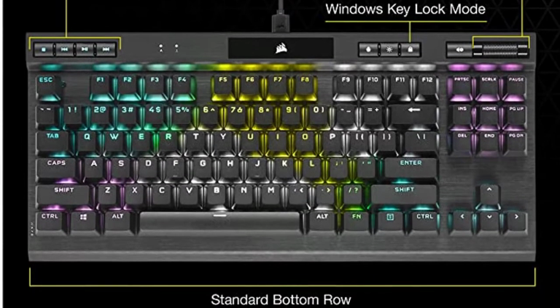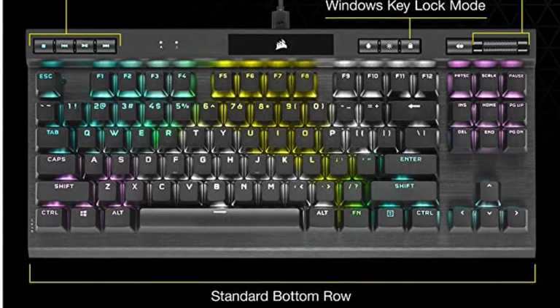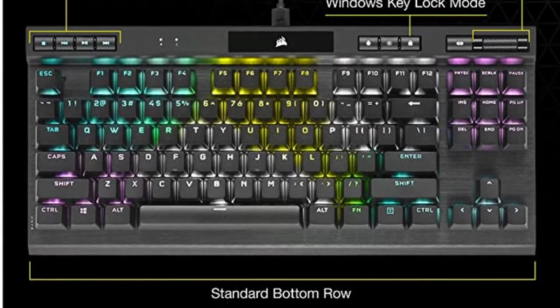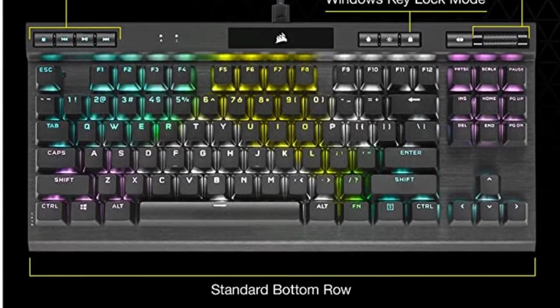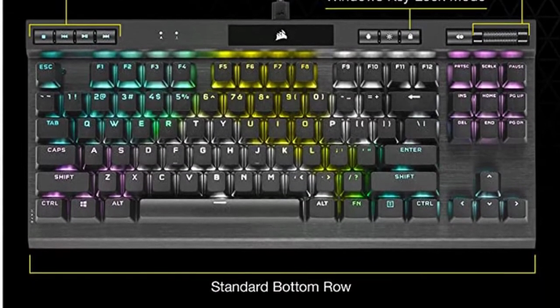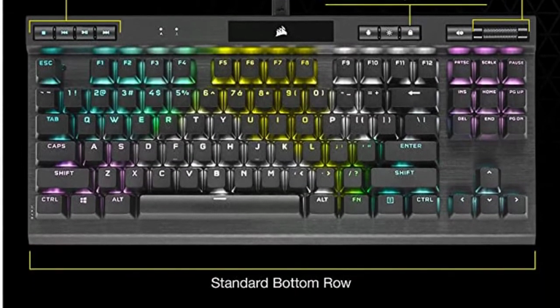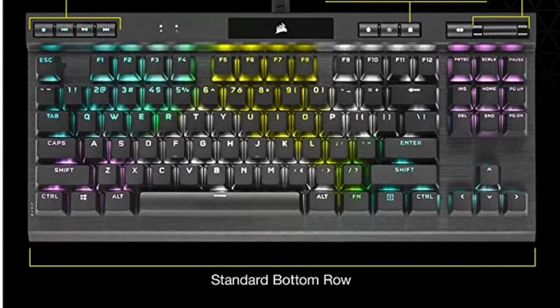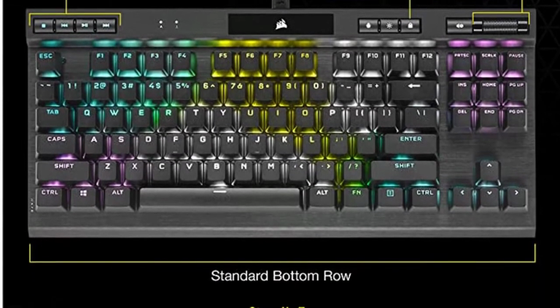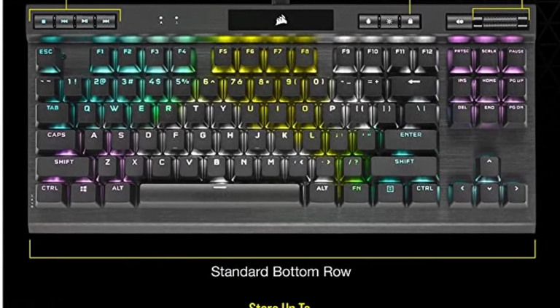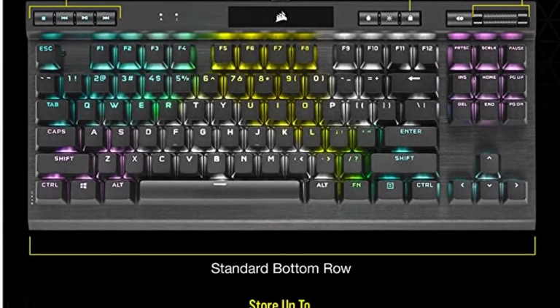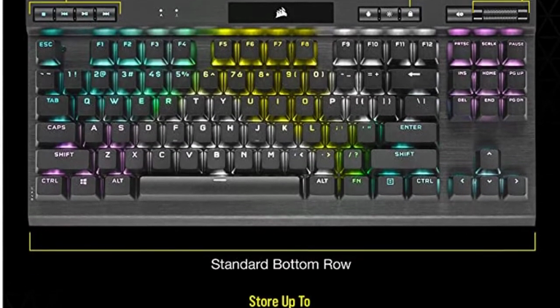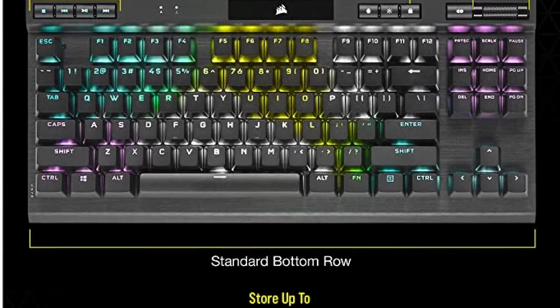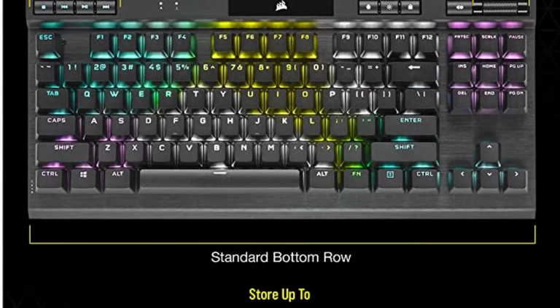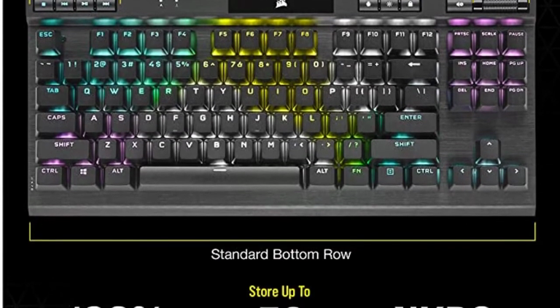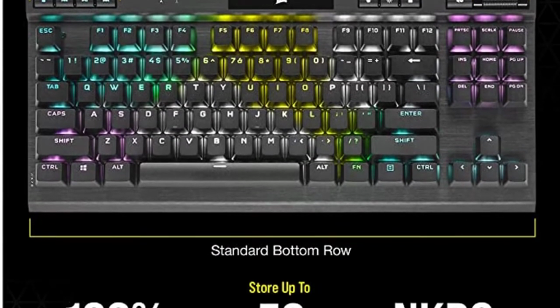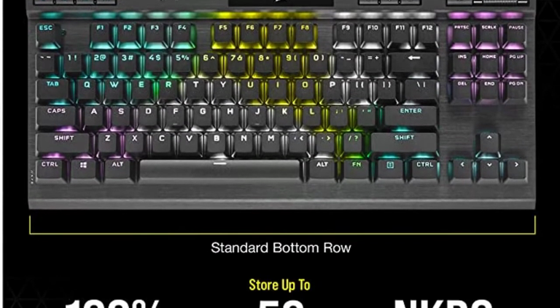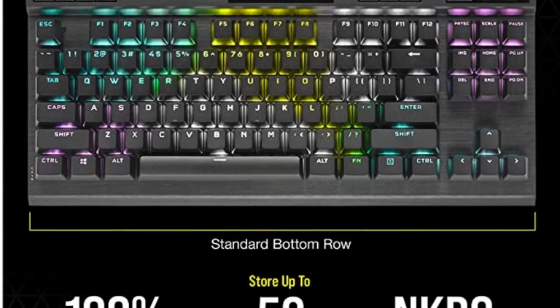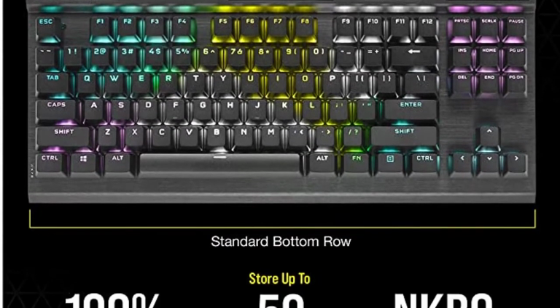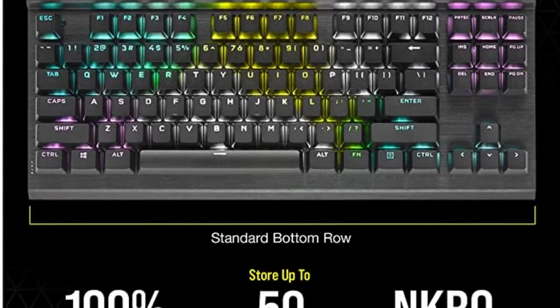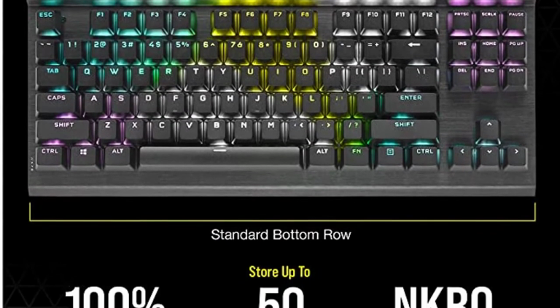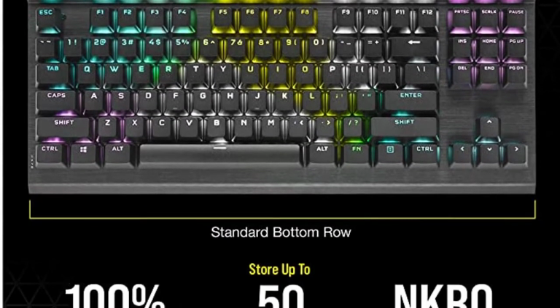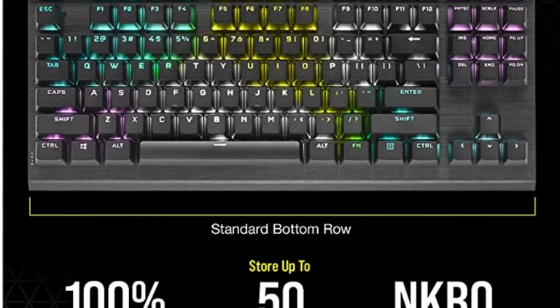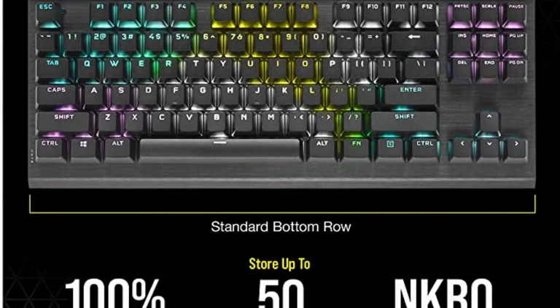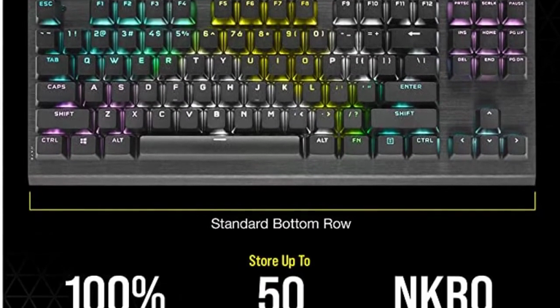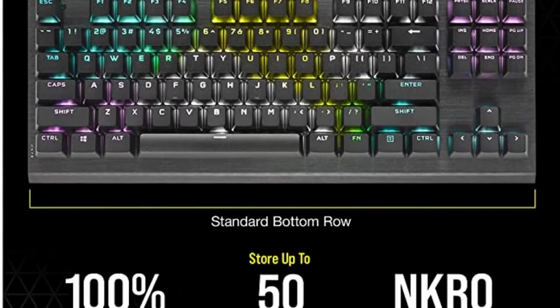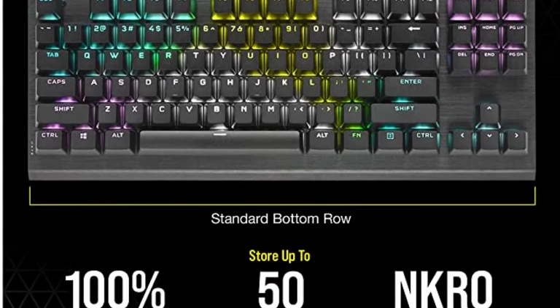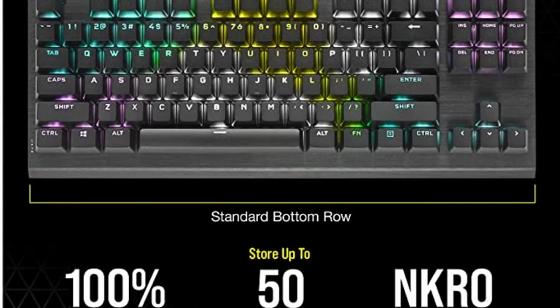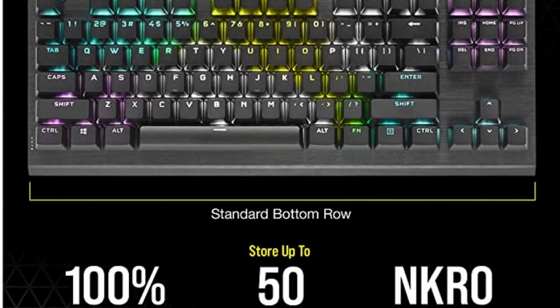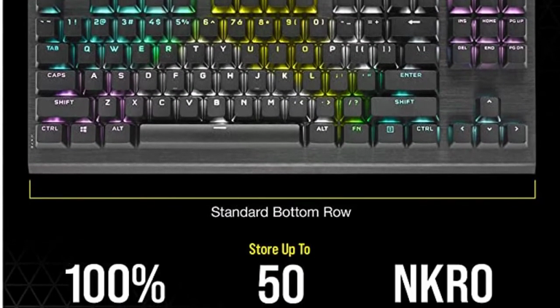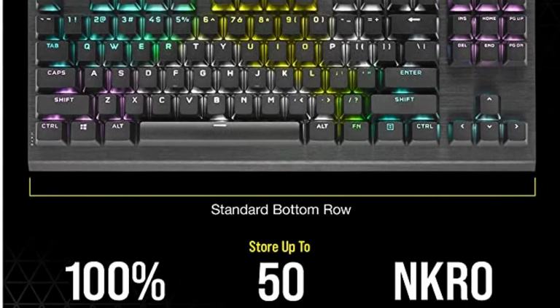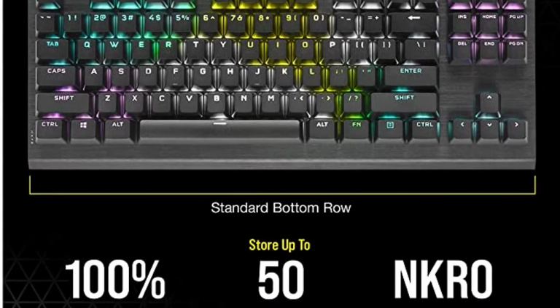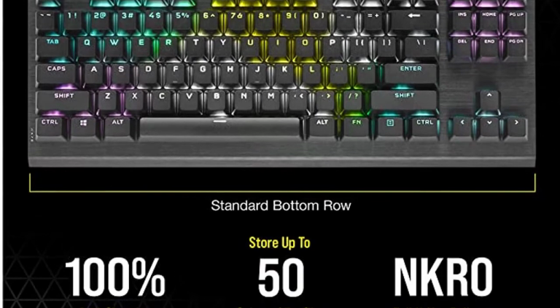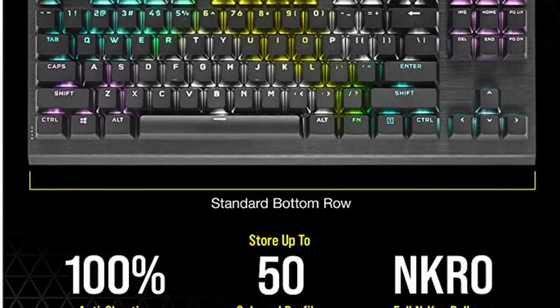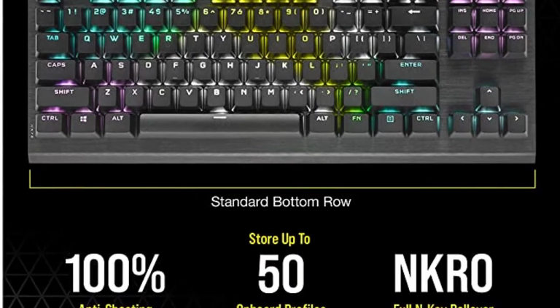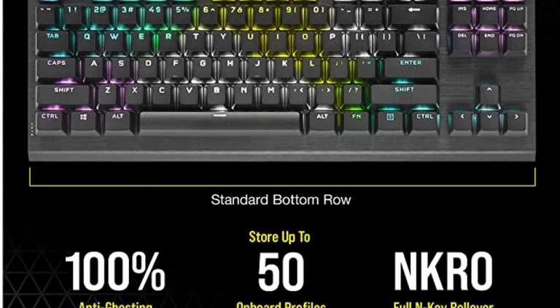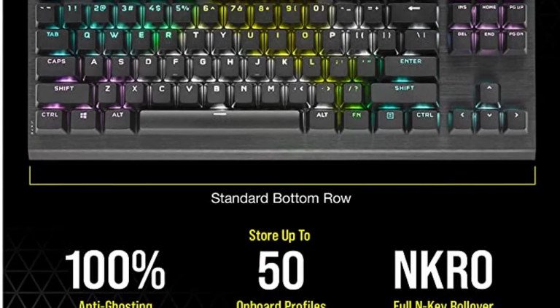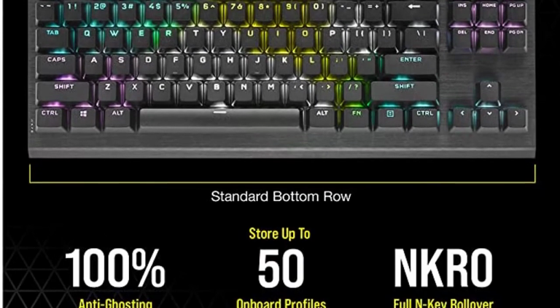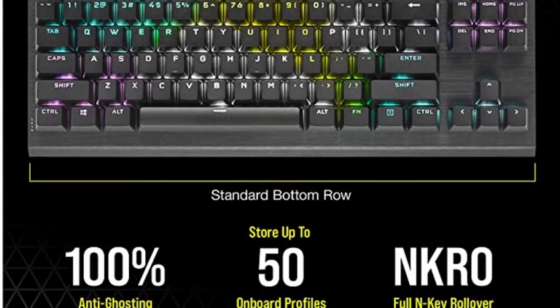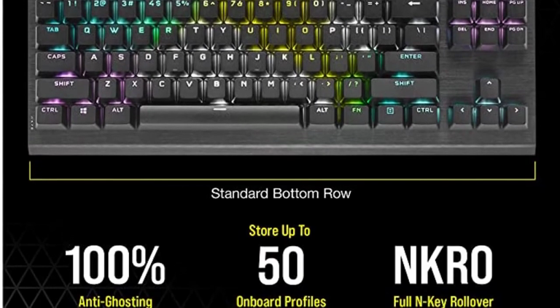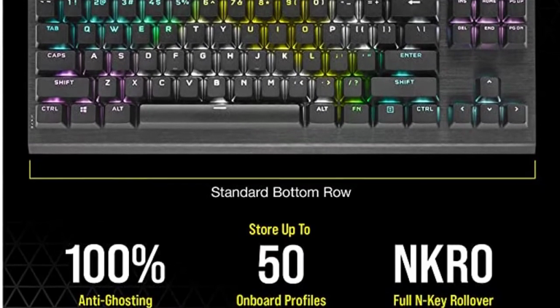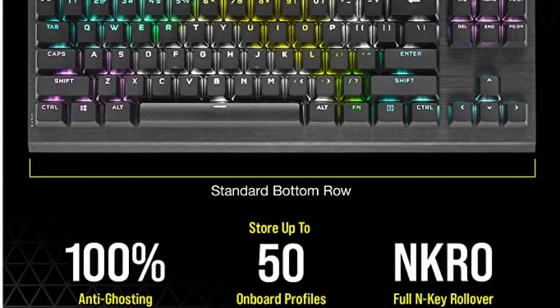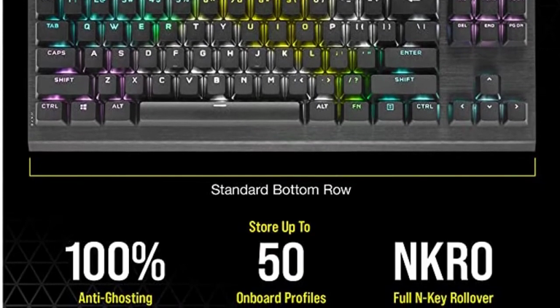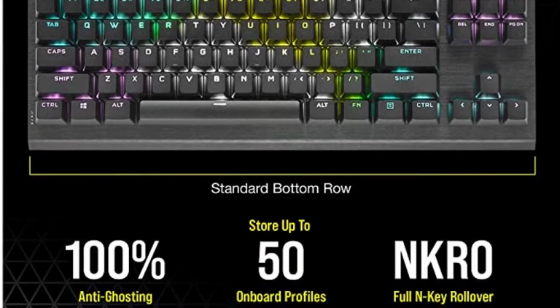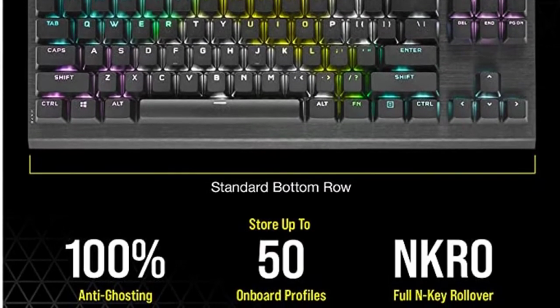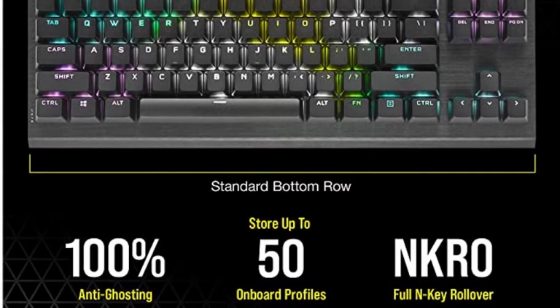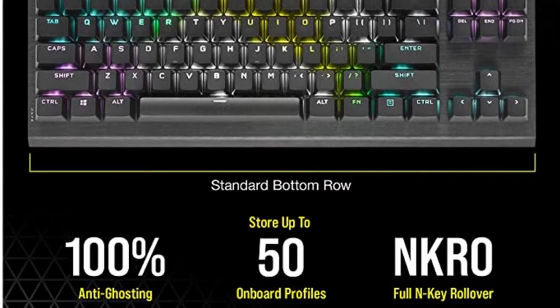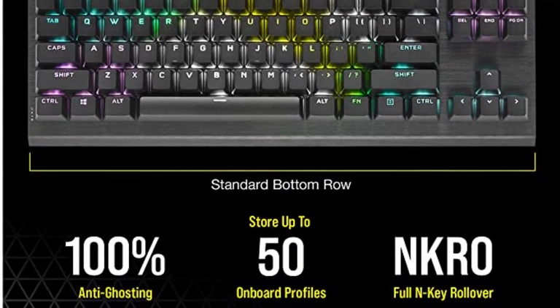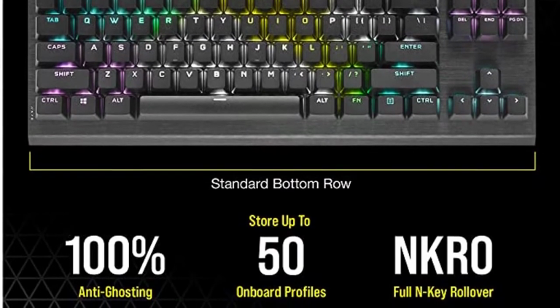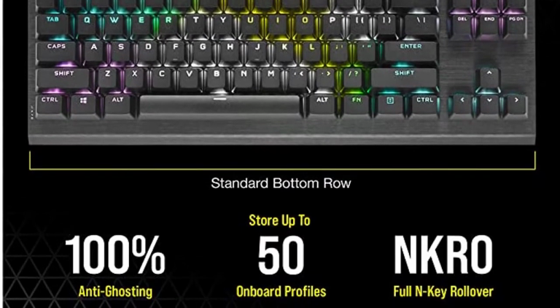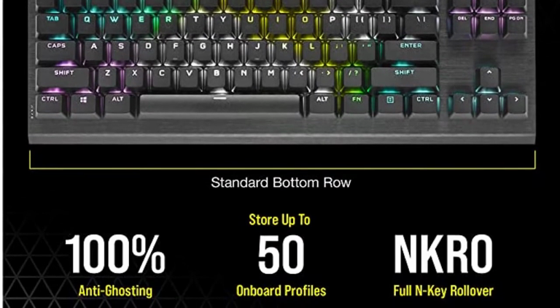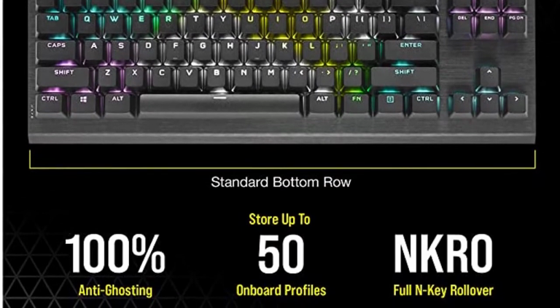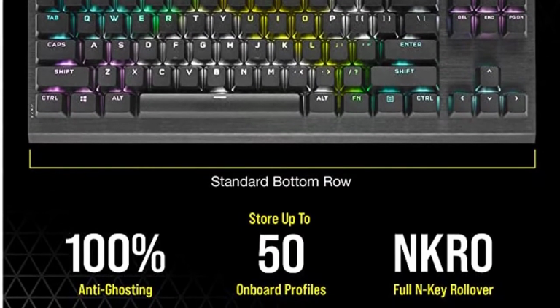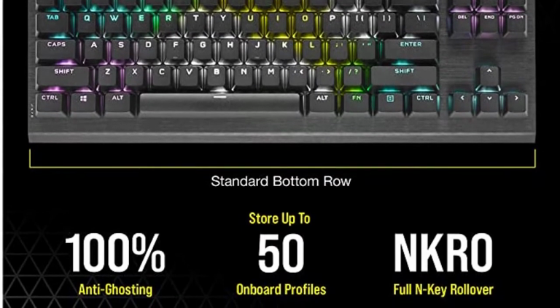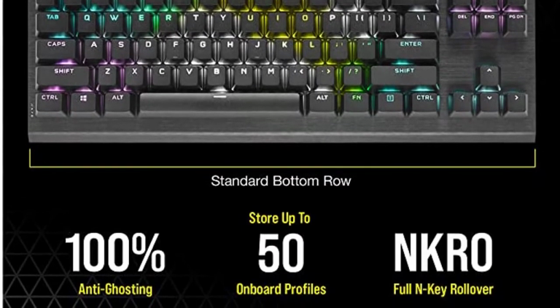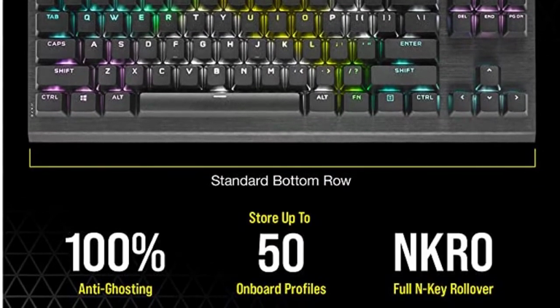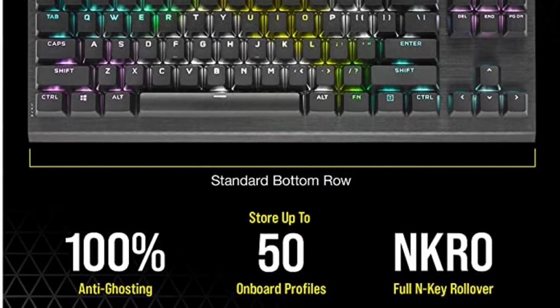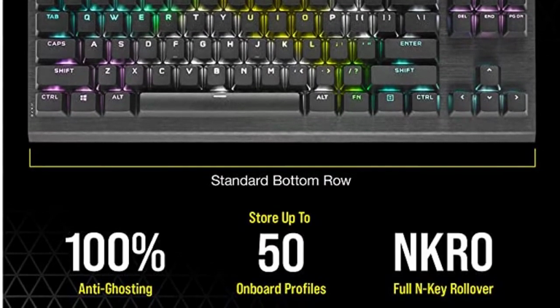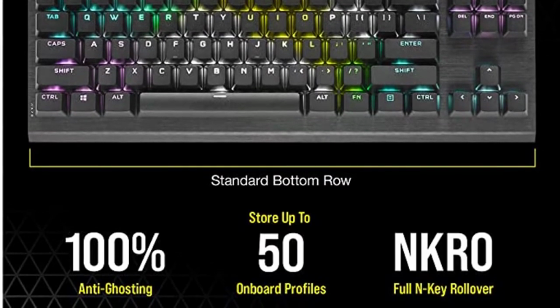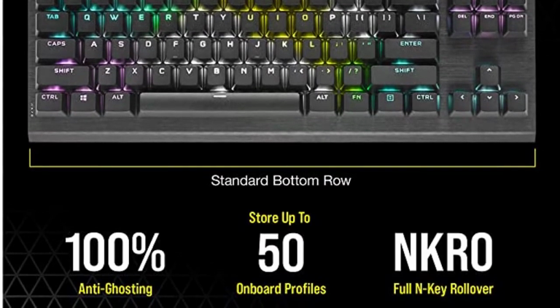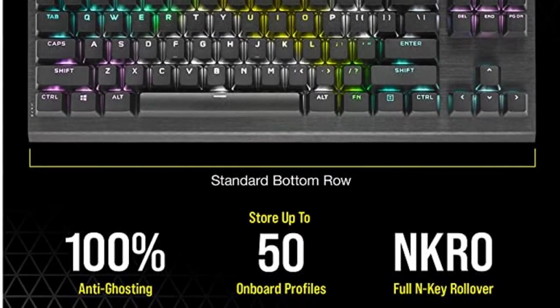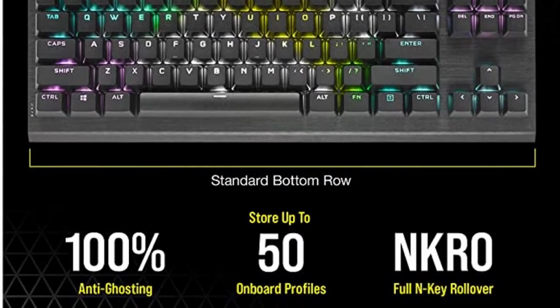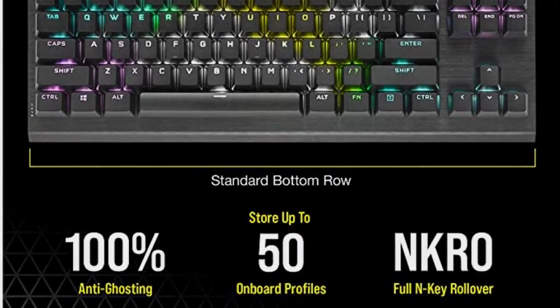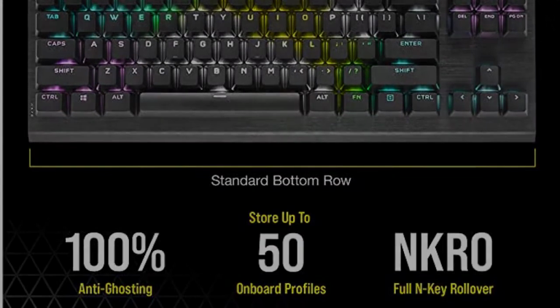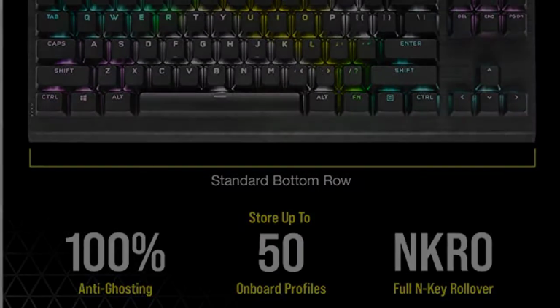Win in style with a durable aluminum frame illuminated by full per-key RGB backlighting that you can customize with the free iCUE software.